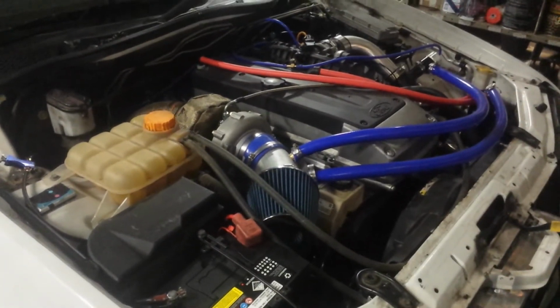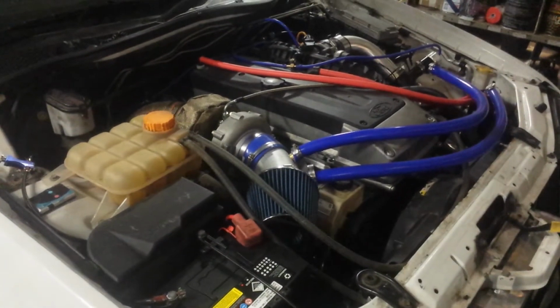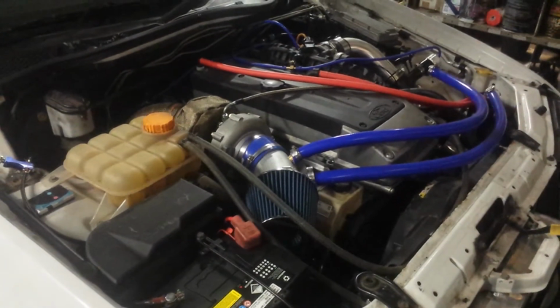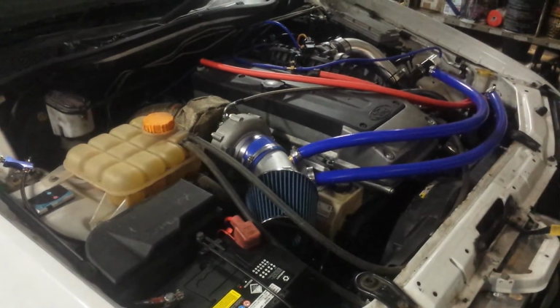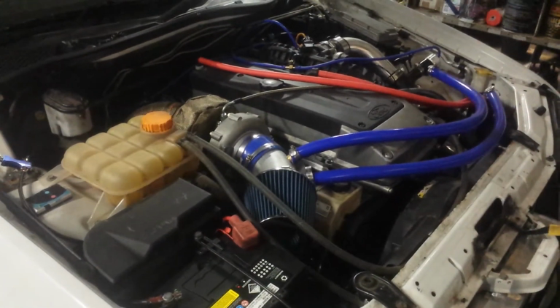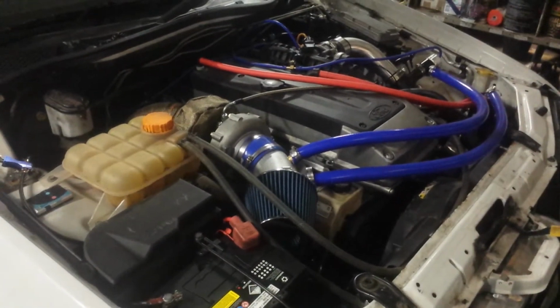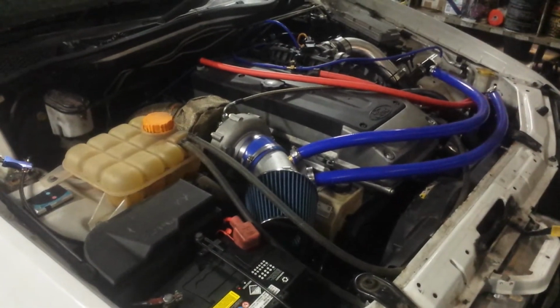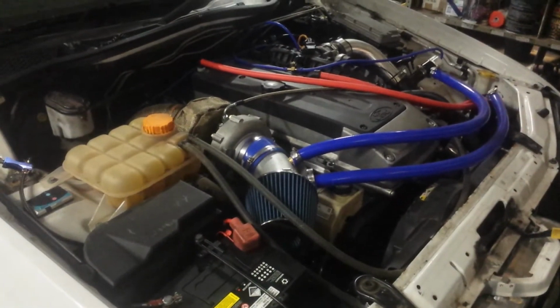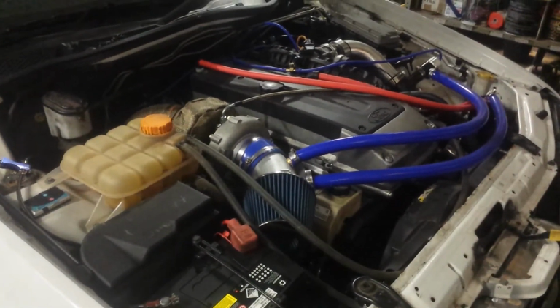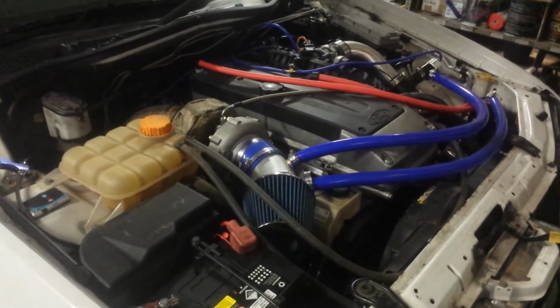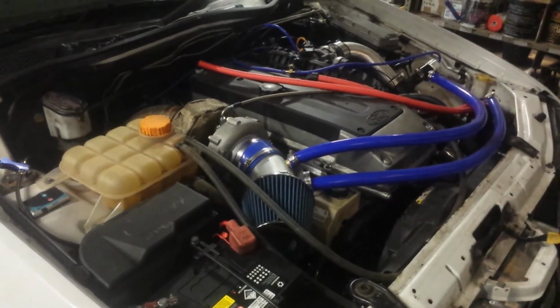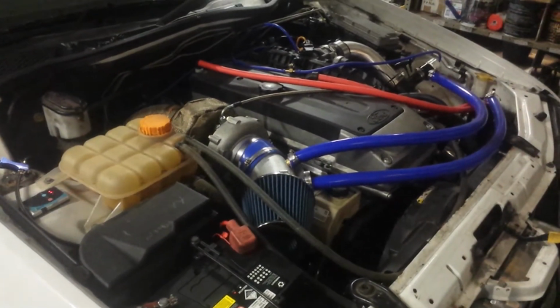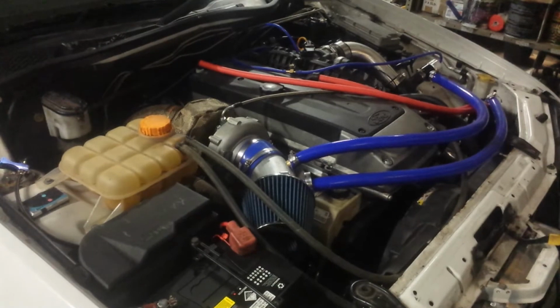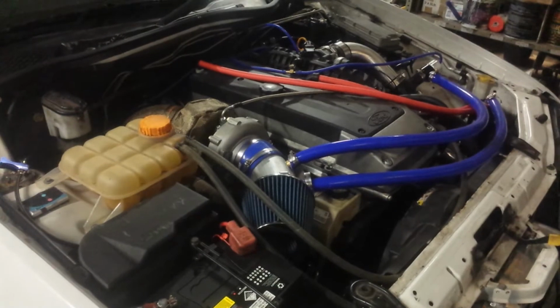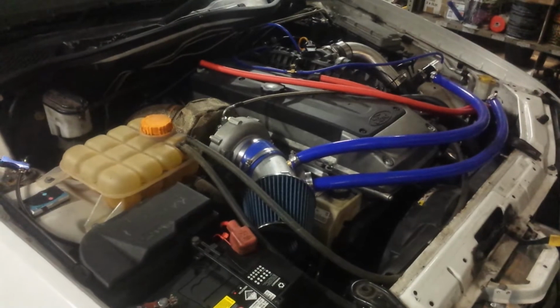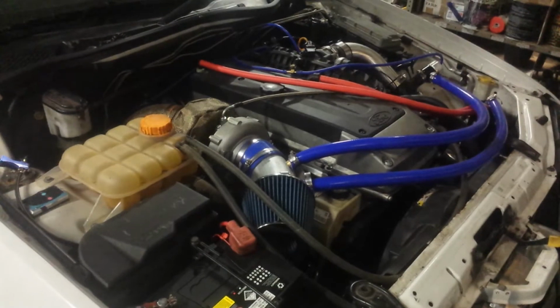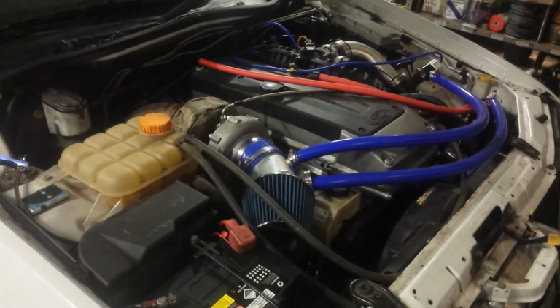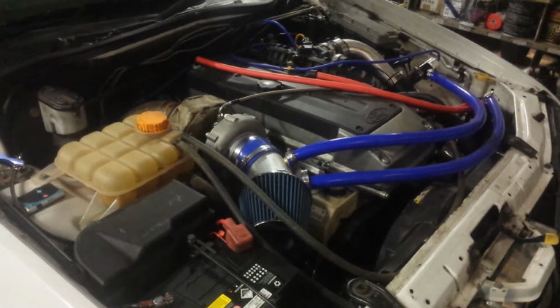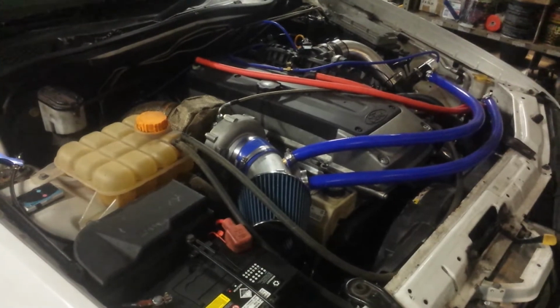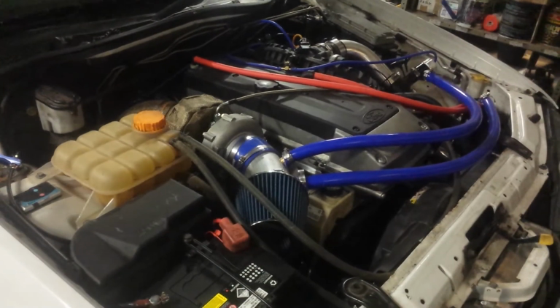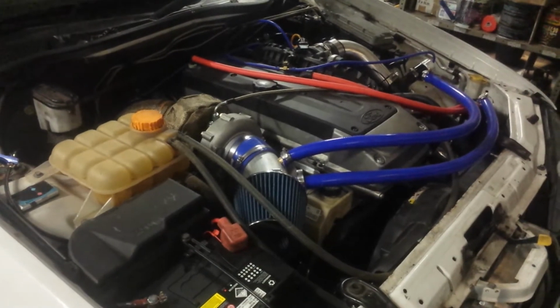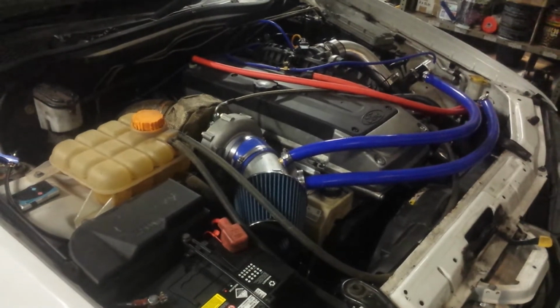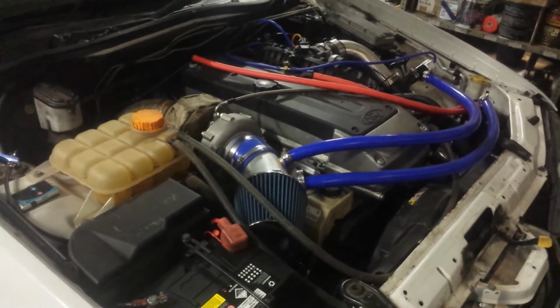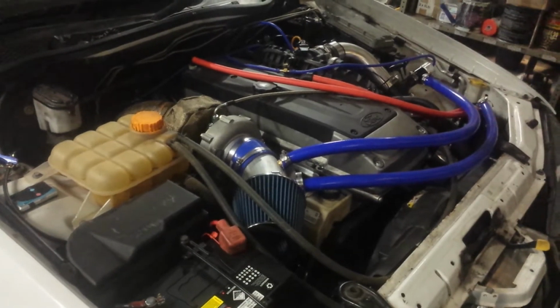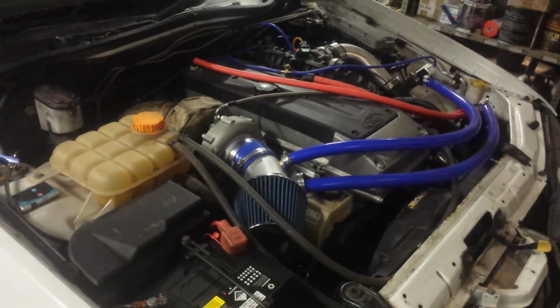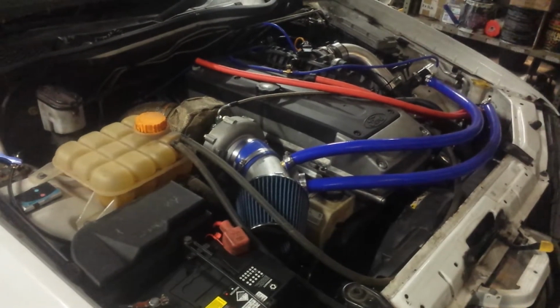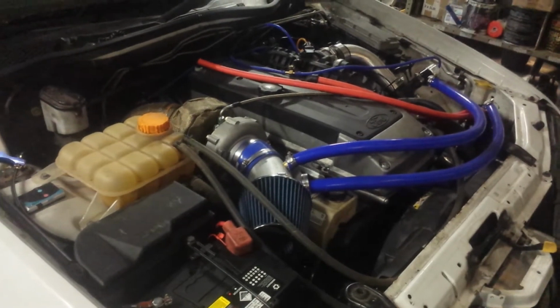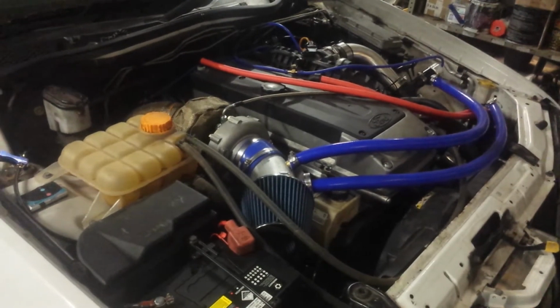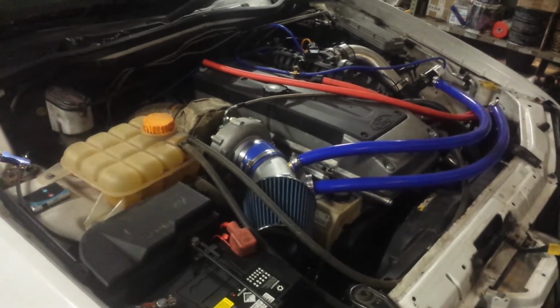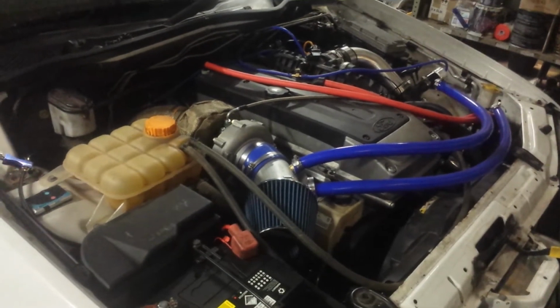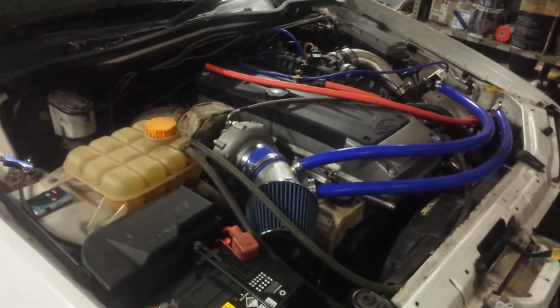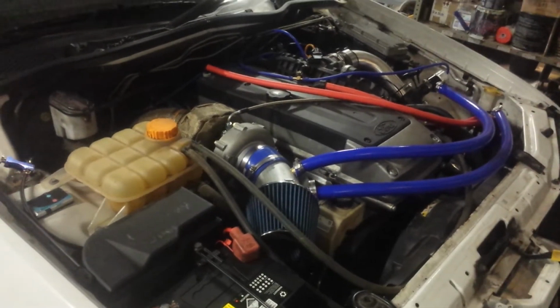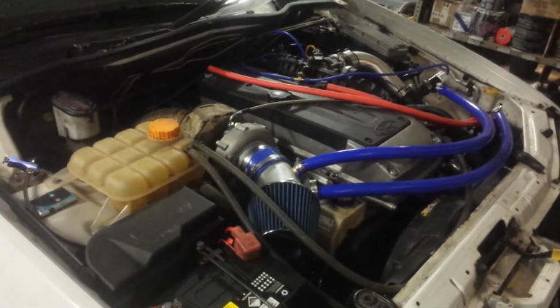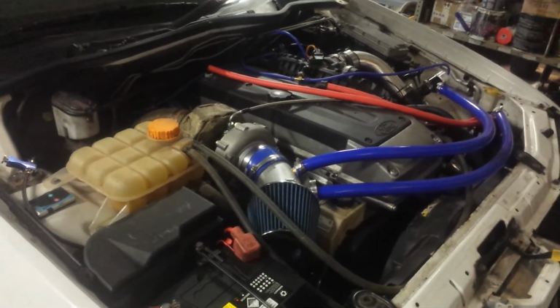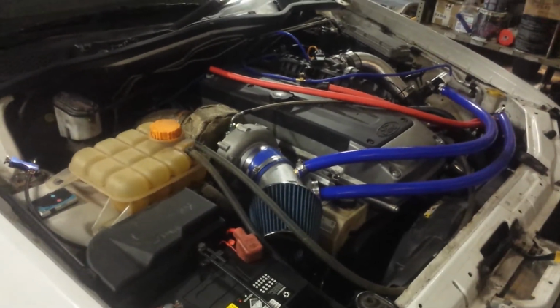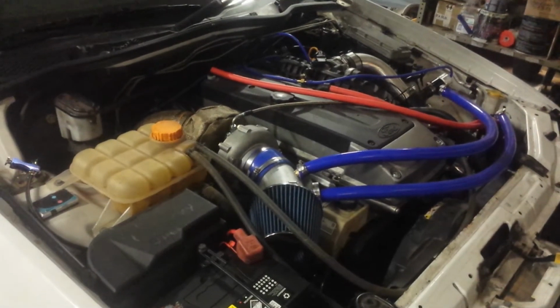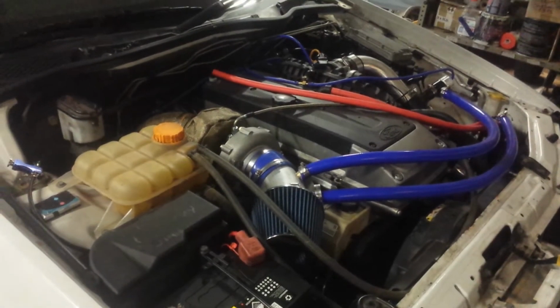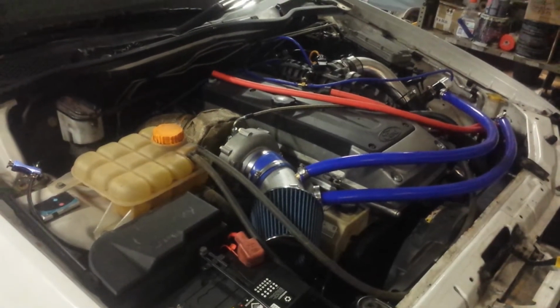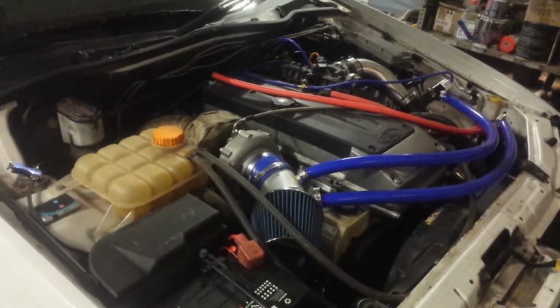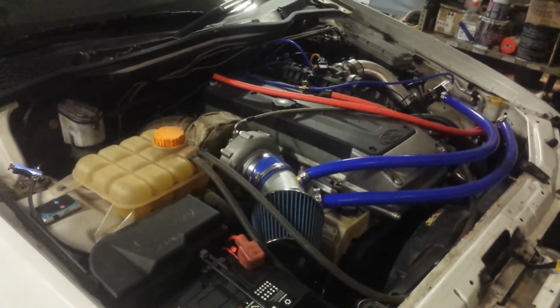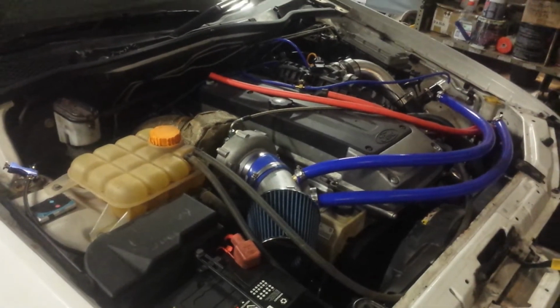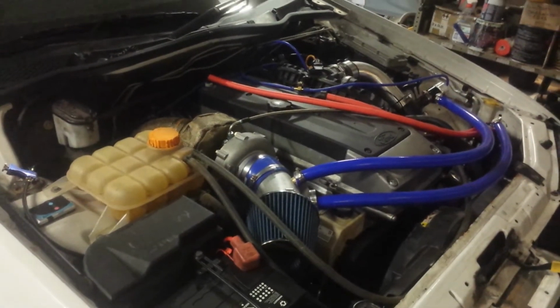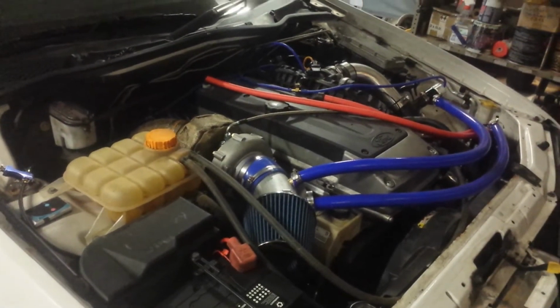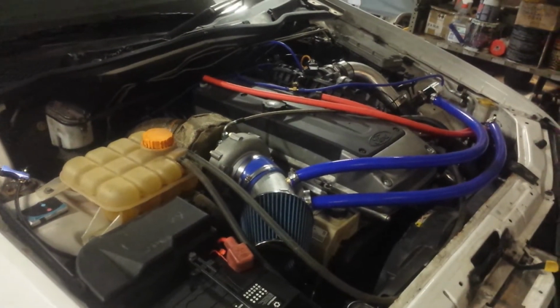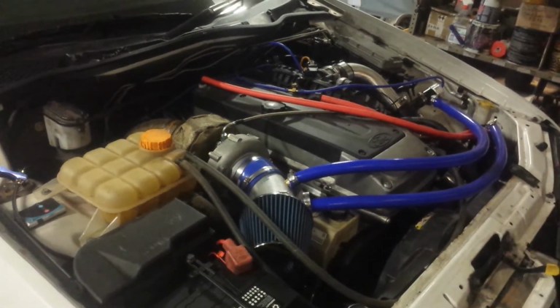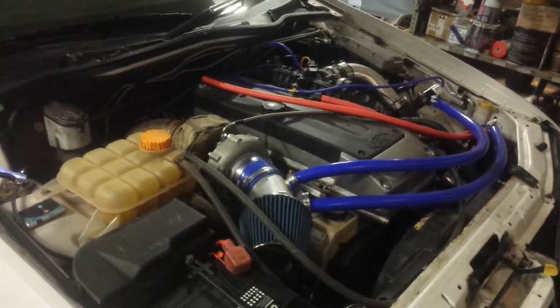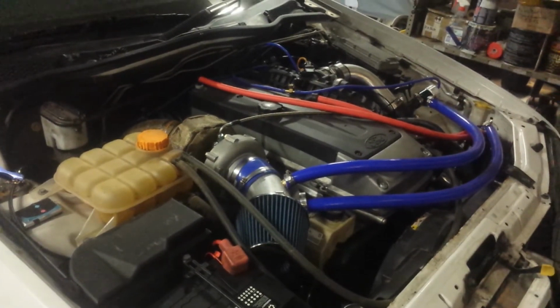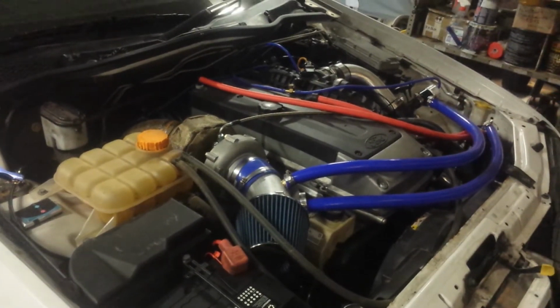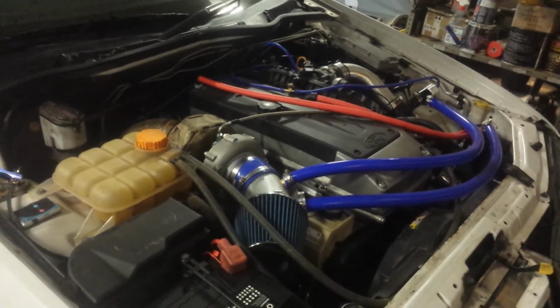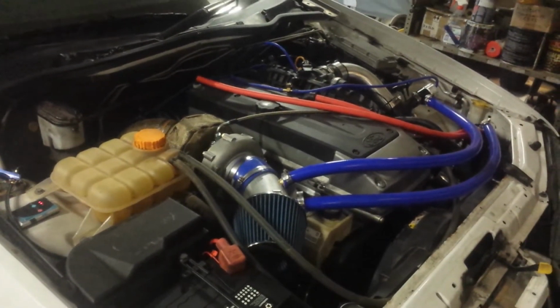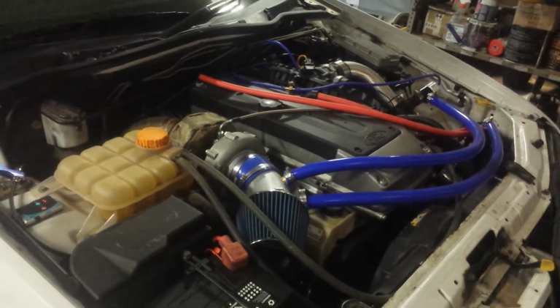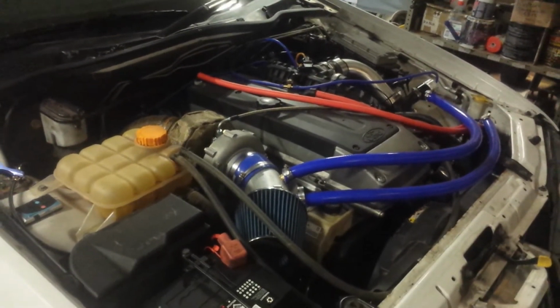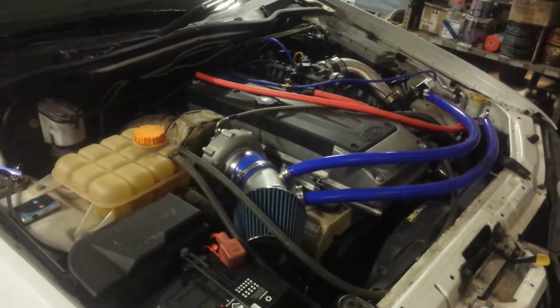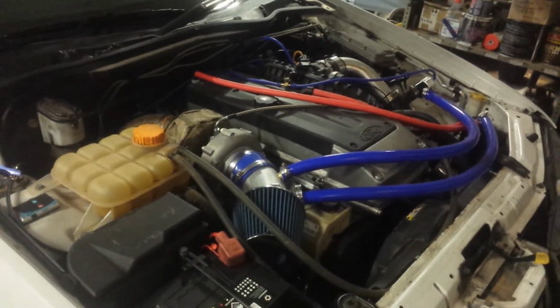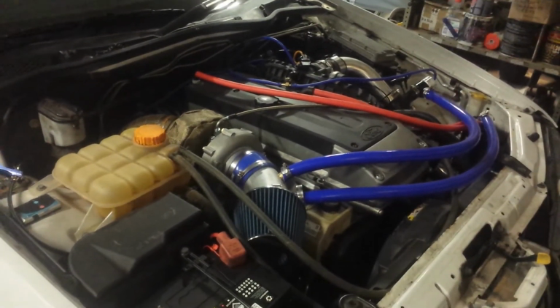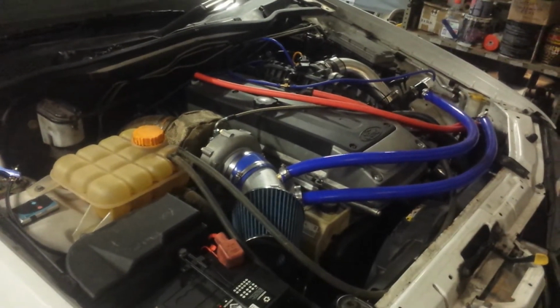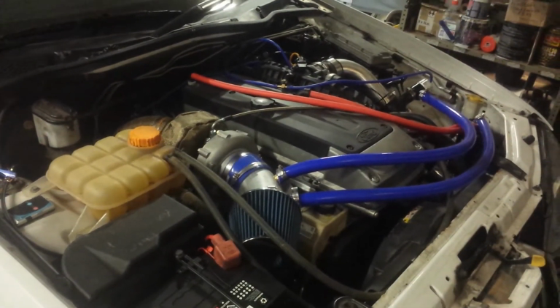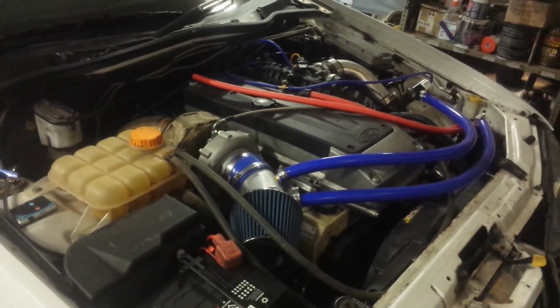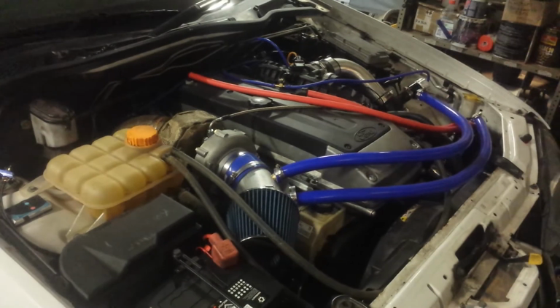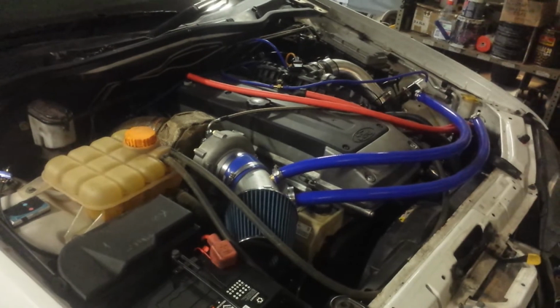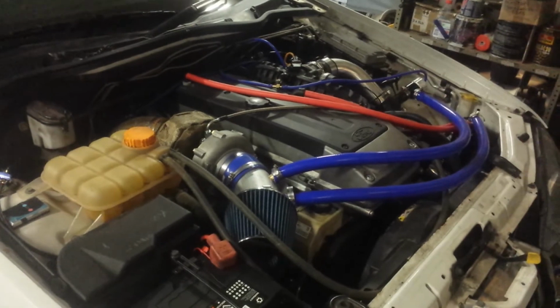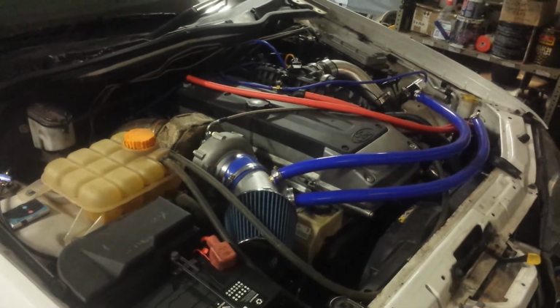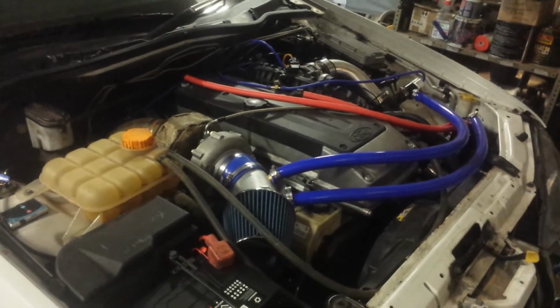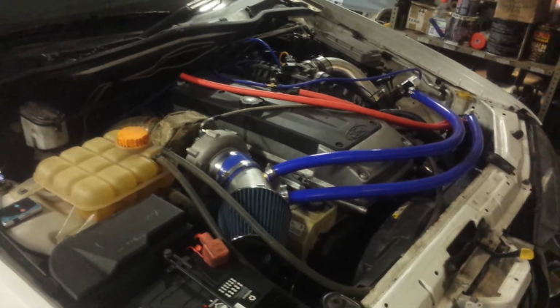It's an FG LPI motor, T70 turbo, 80 pound injectors, running on E85.